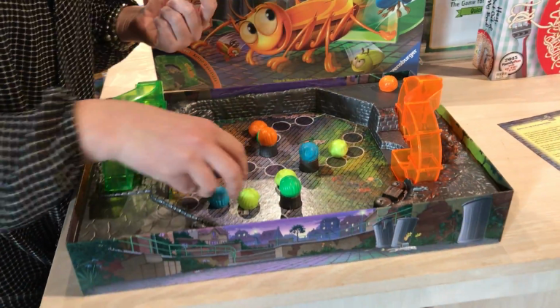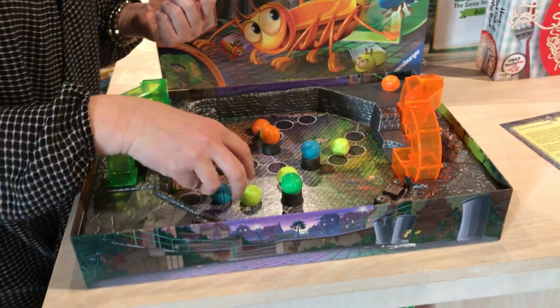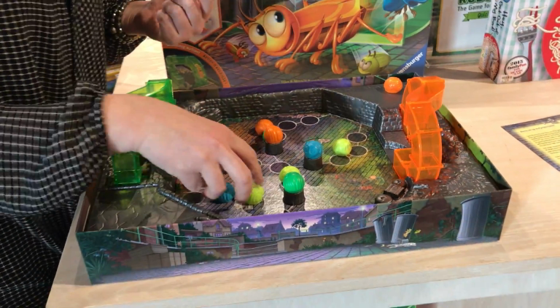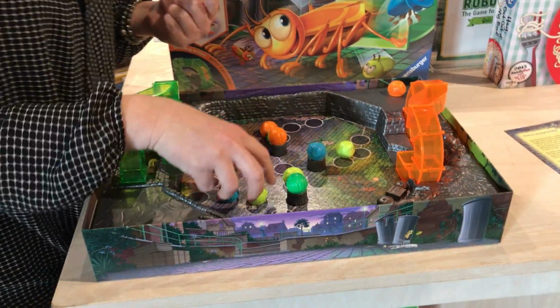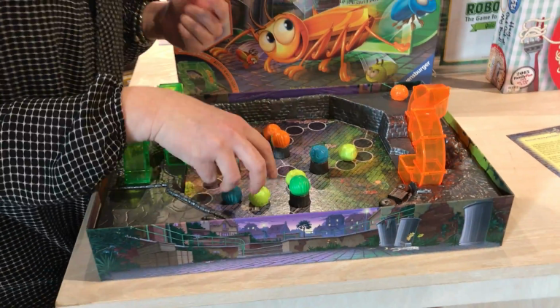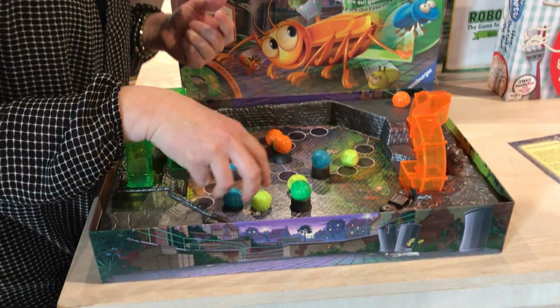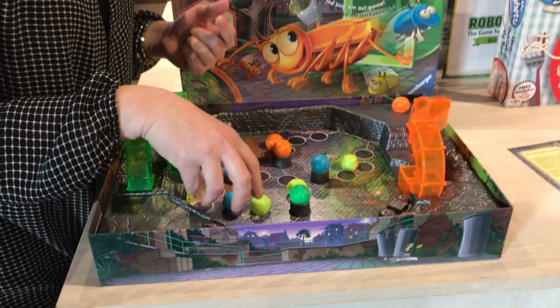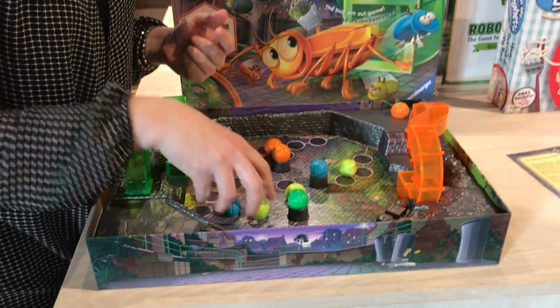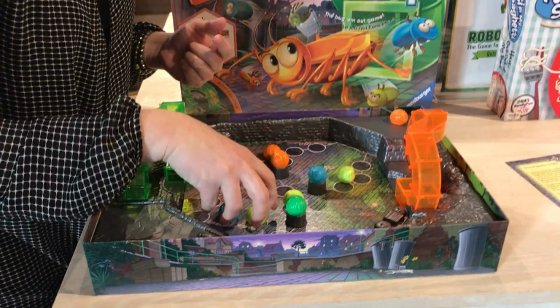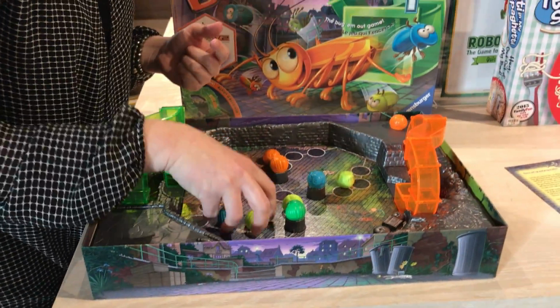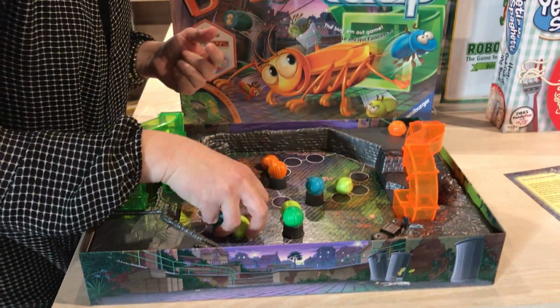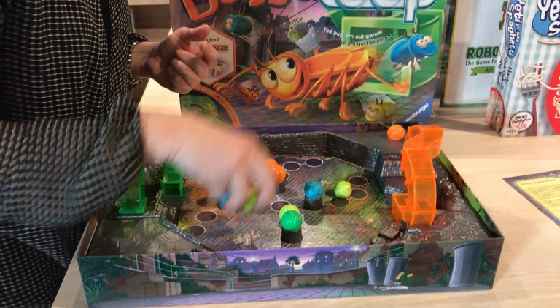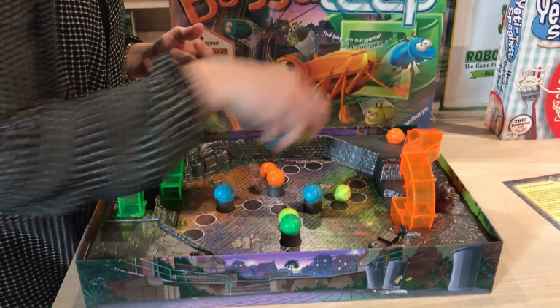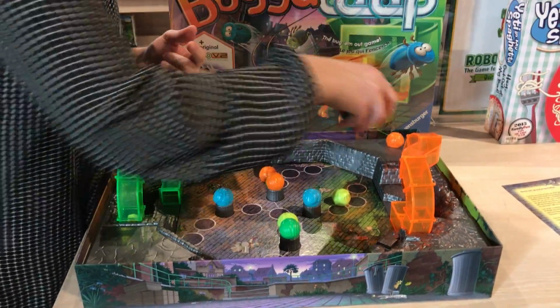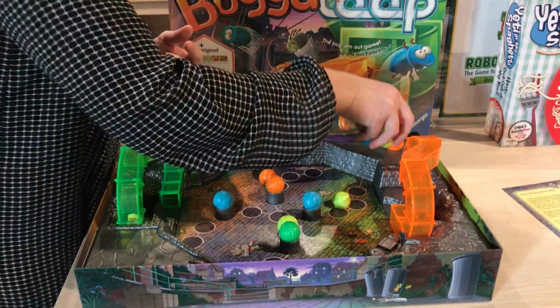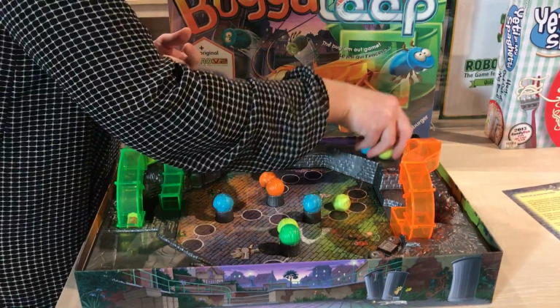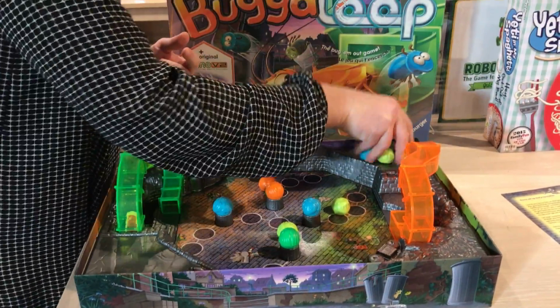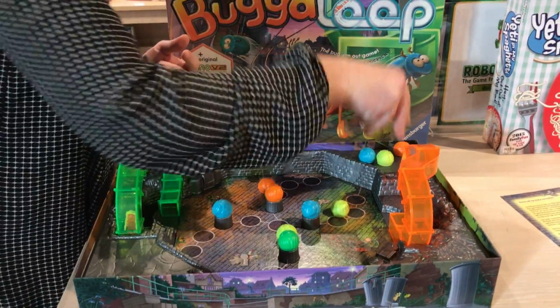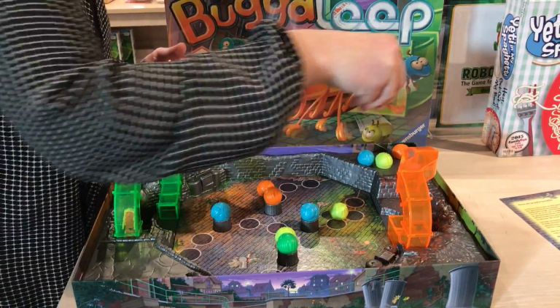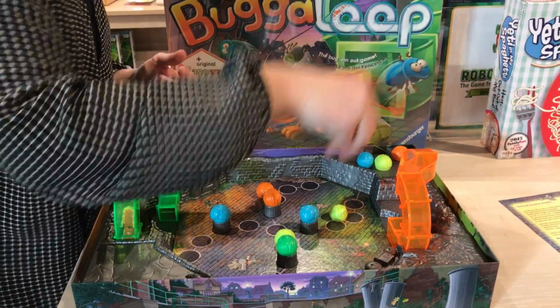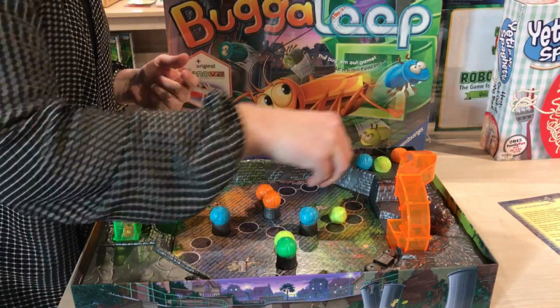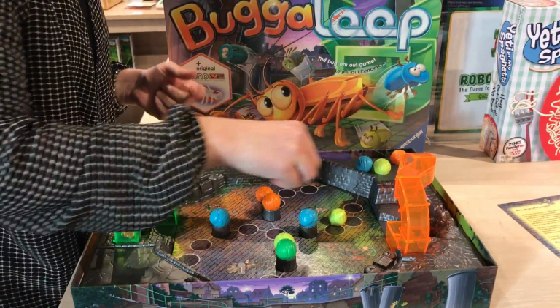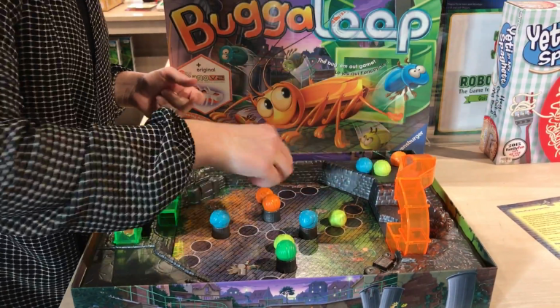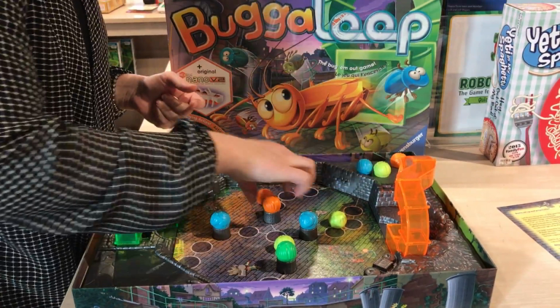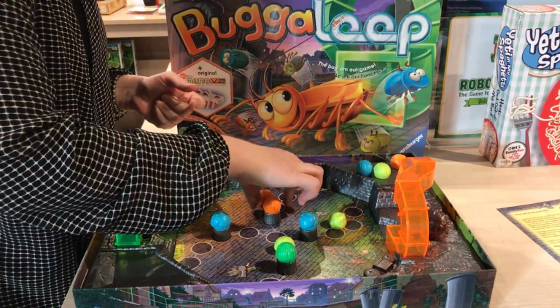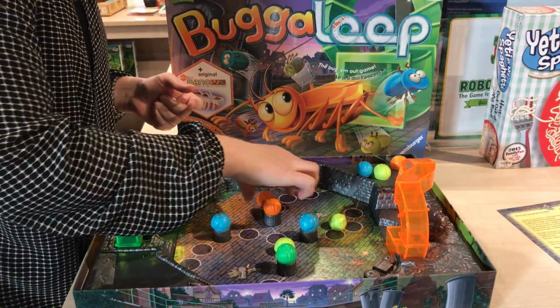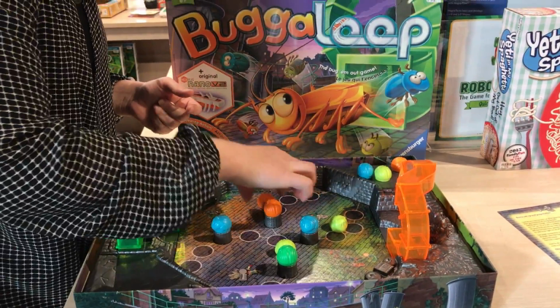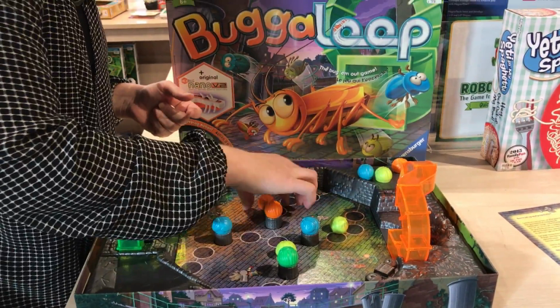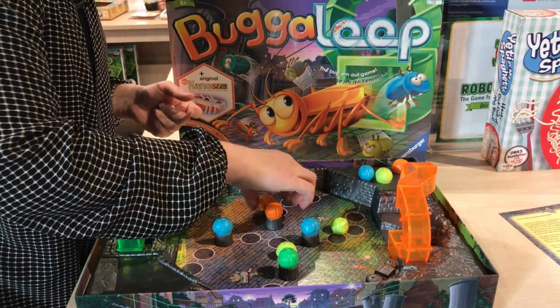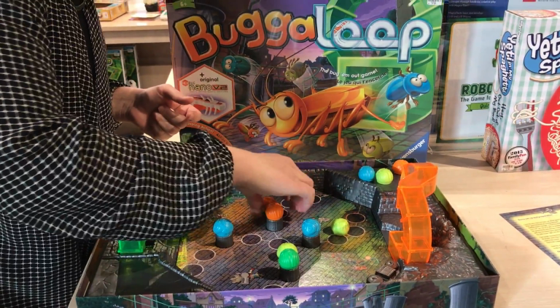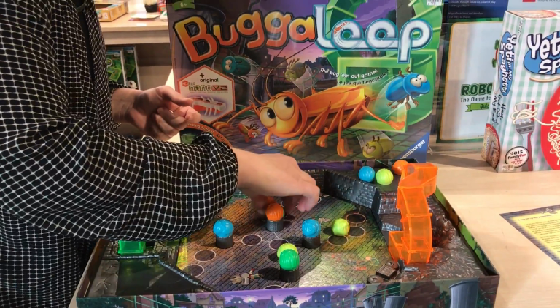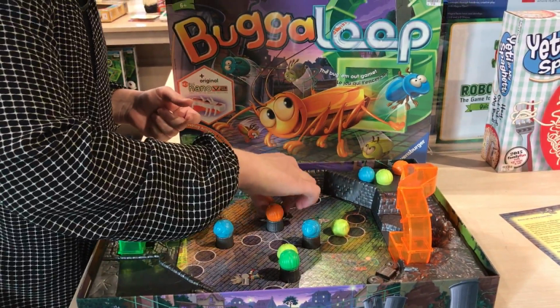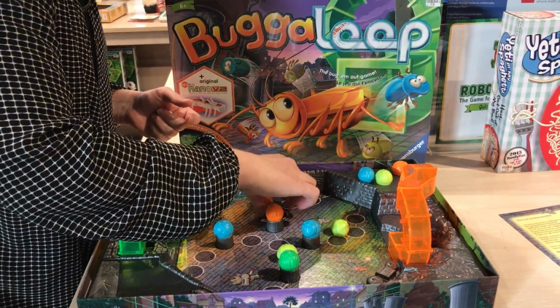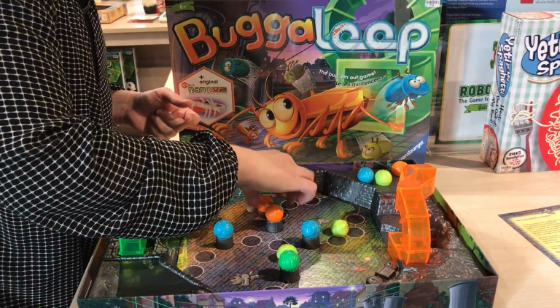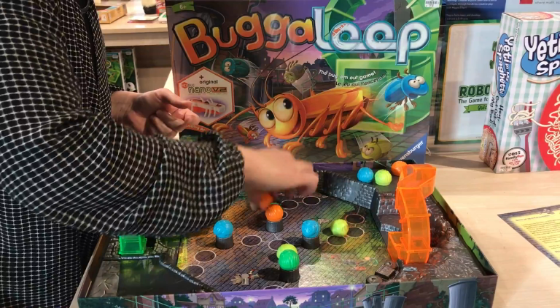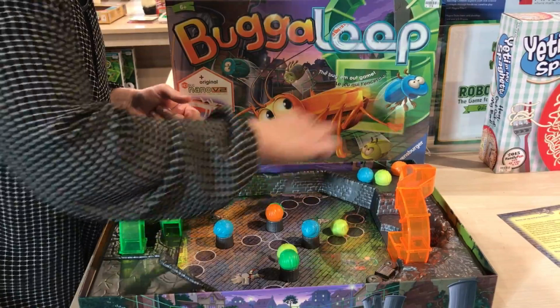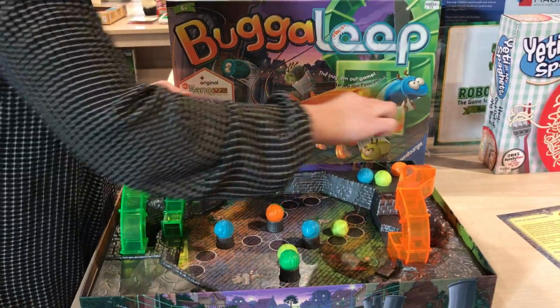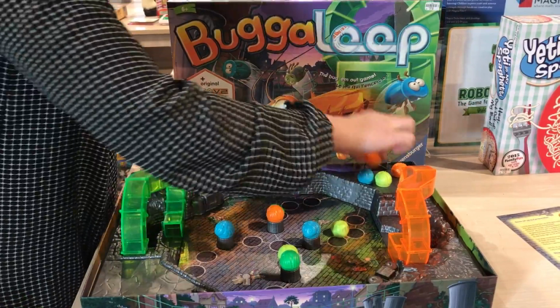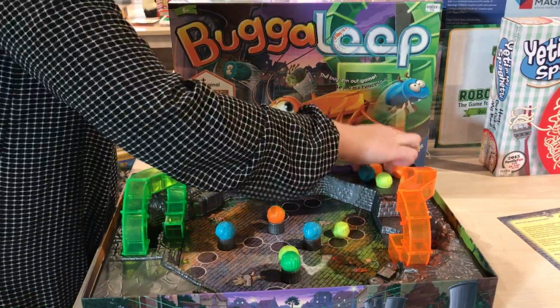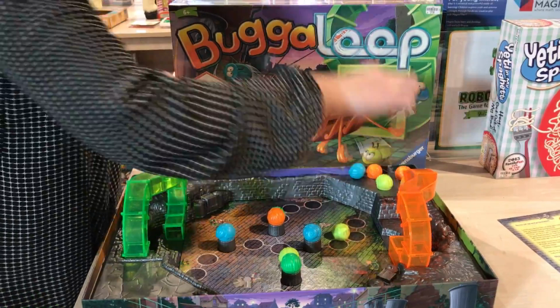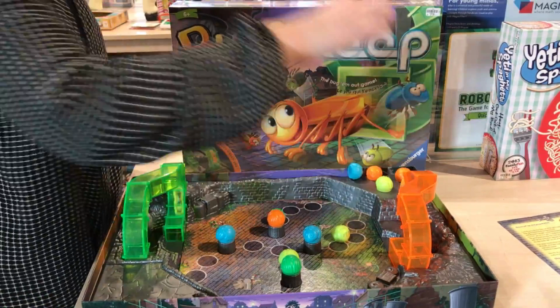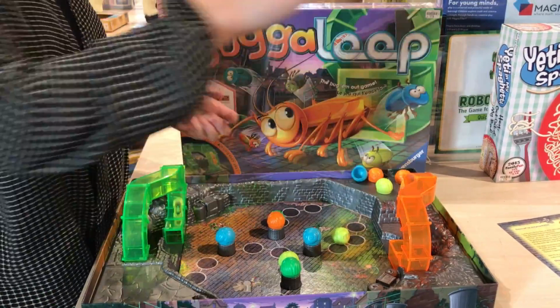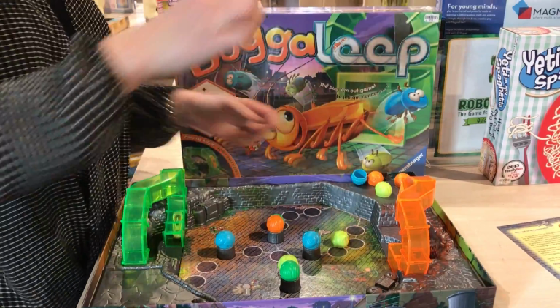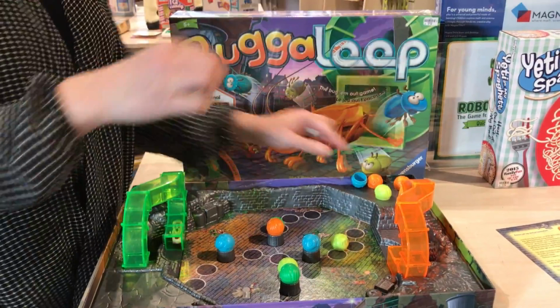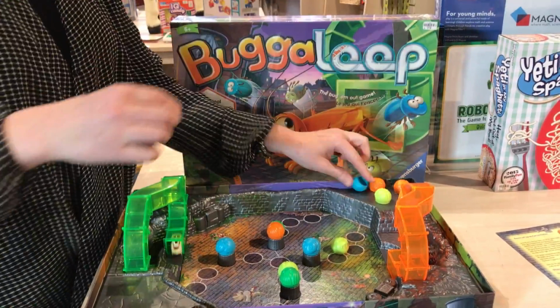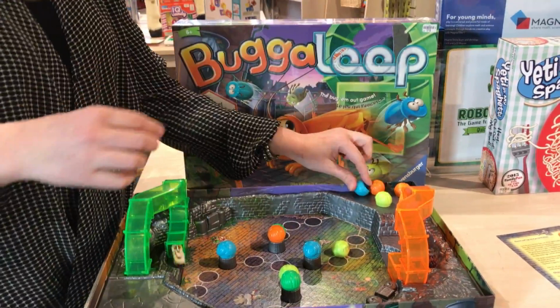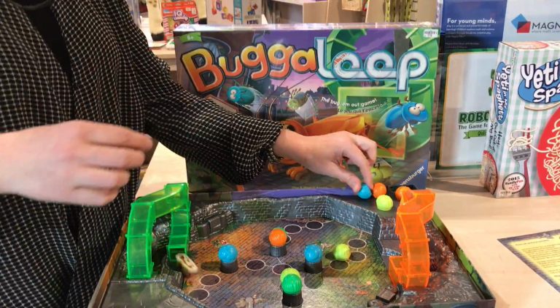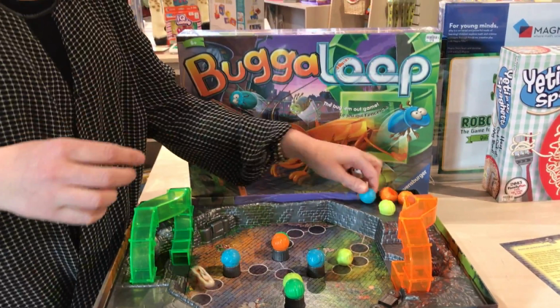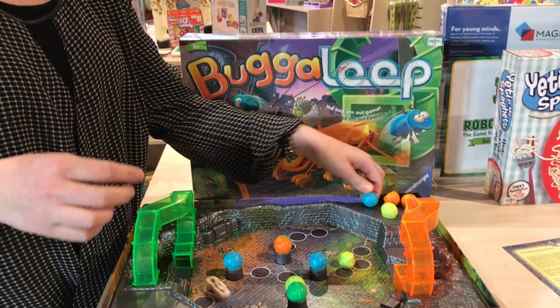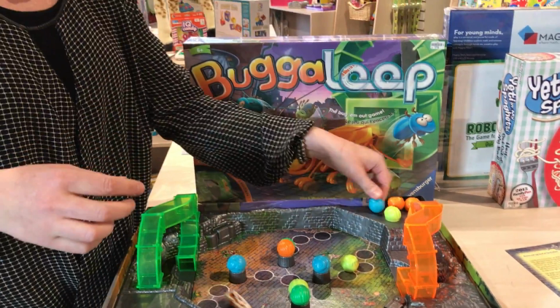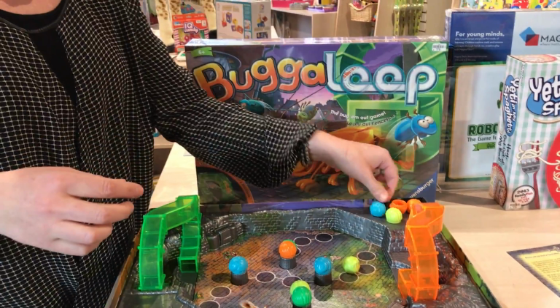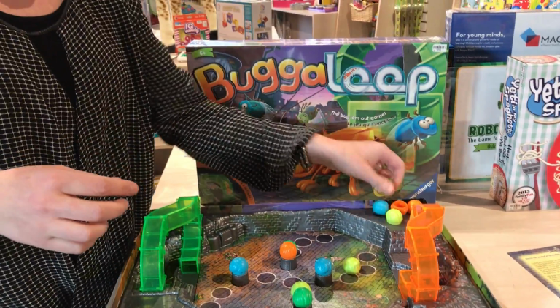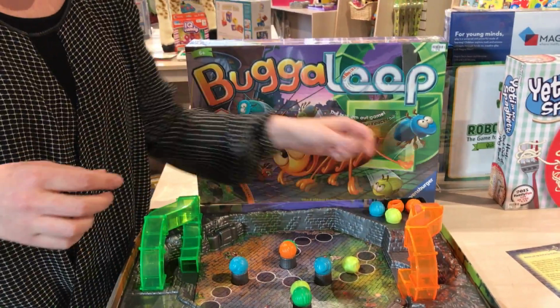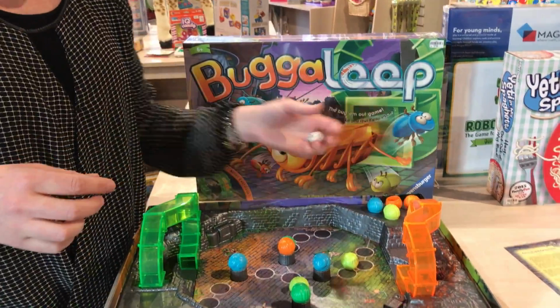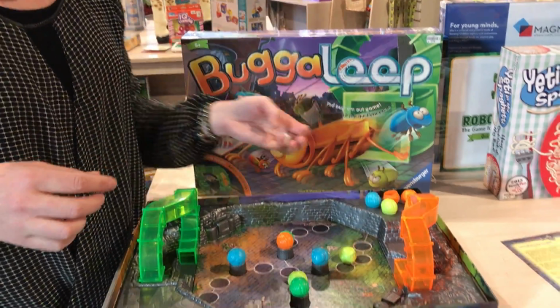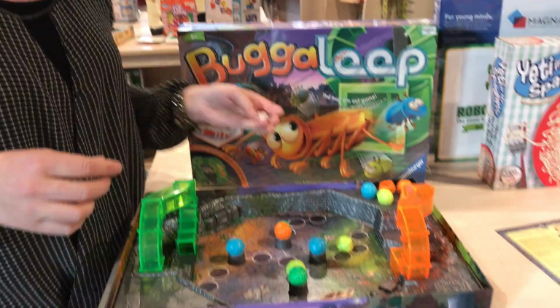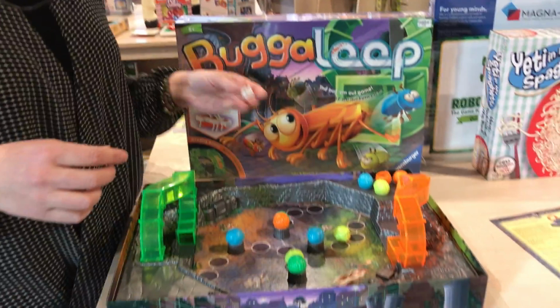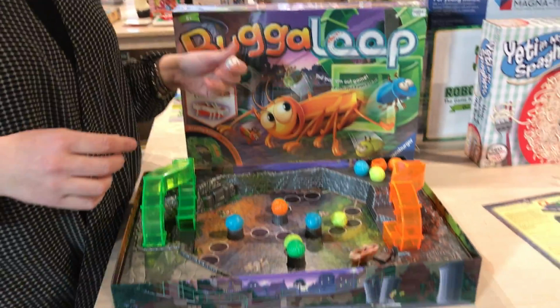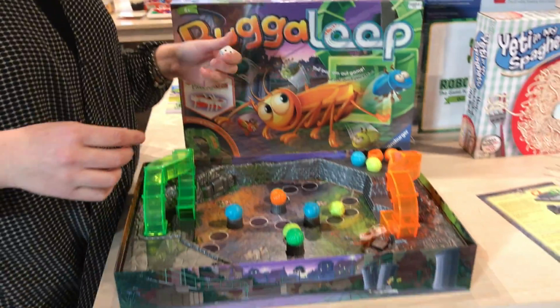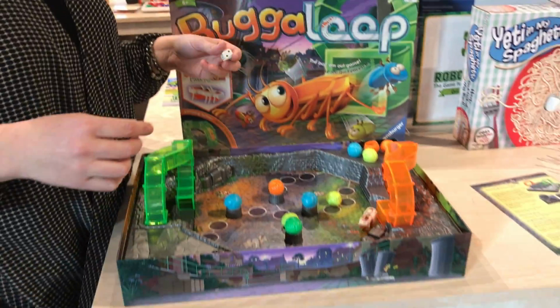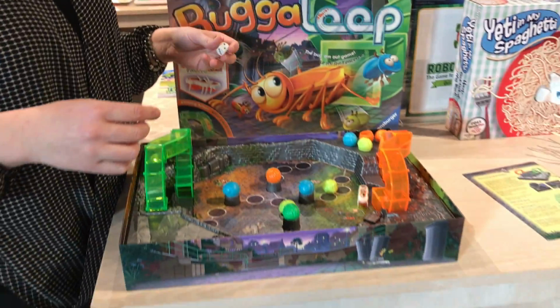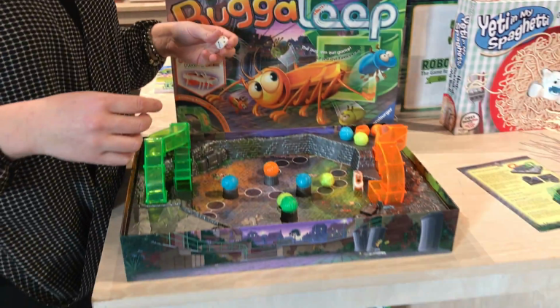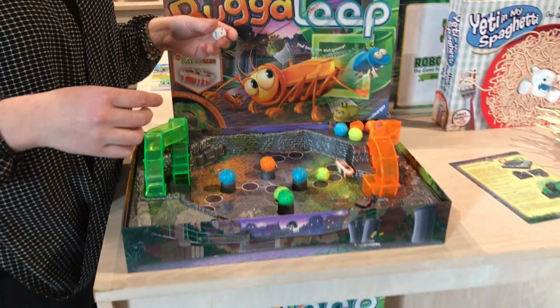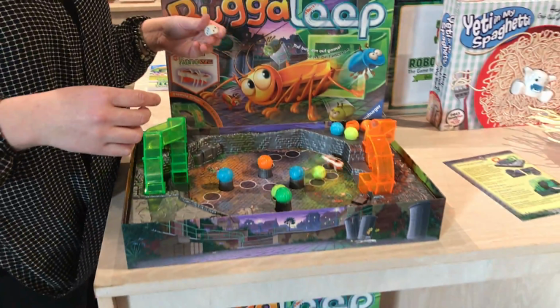Right now he knocked these two off and knocked this one on and this one off. Oh wow, he's coming really fast!